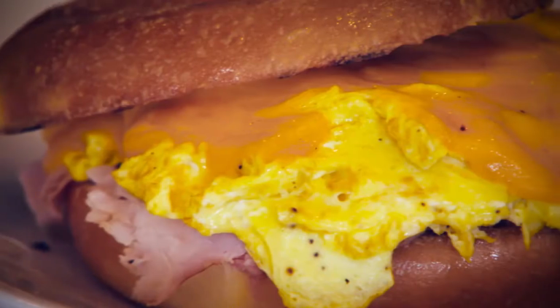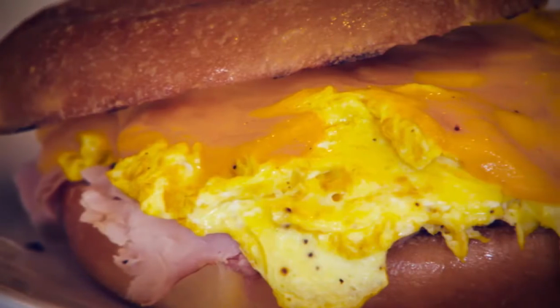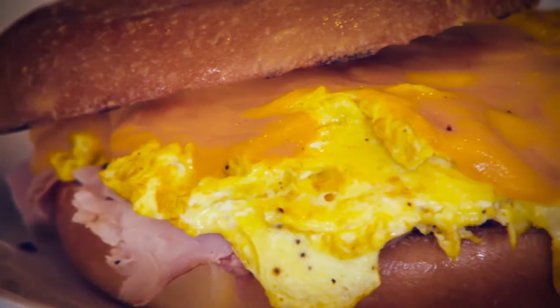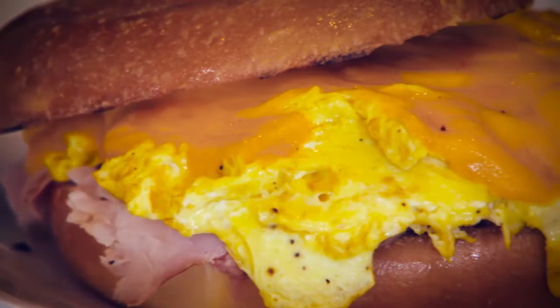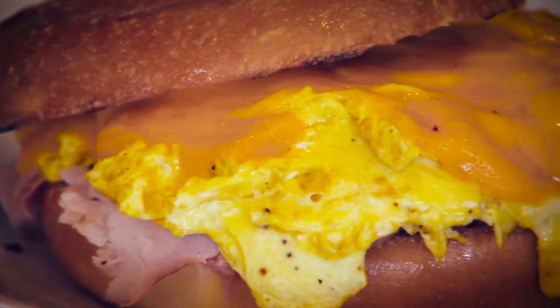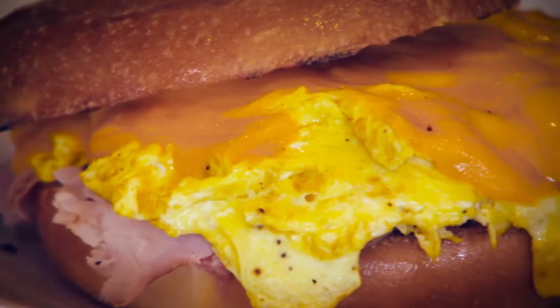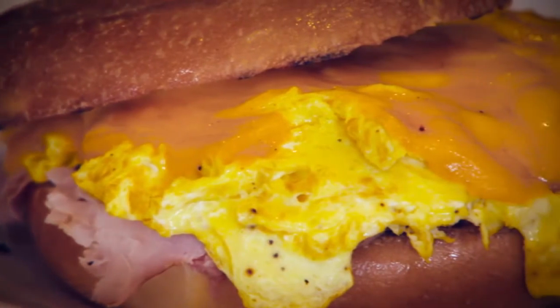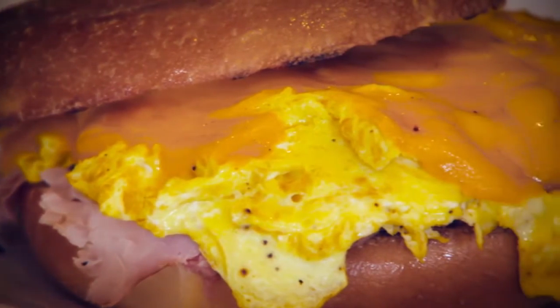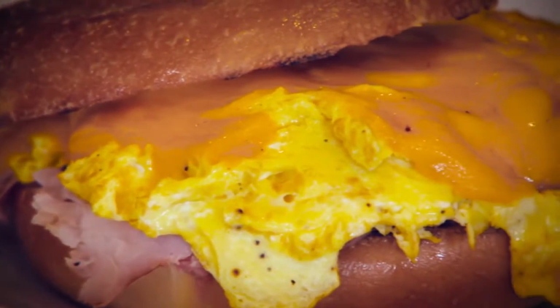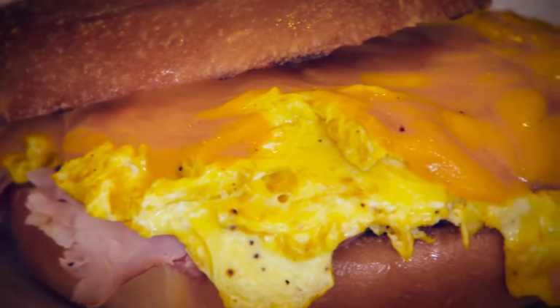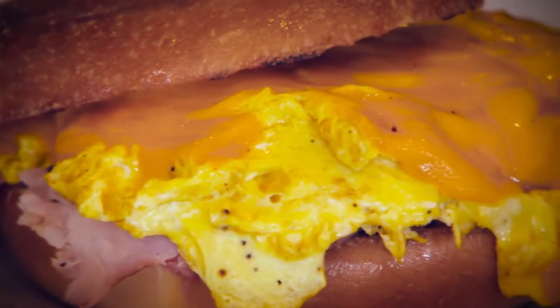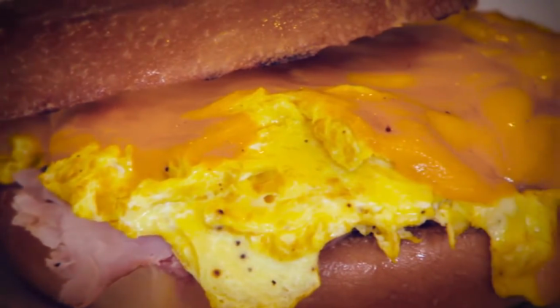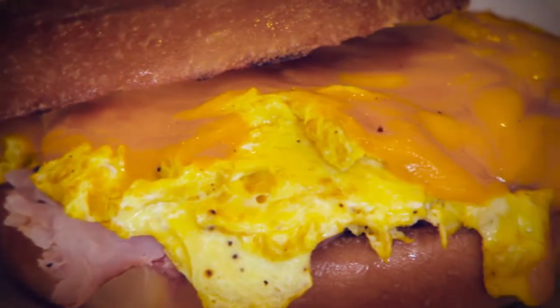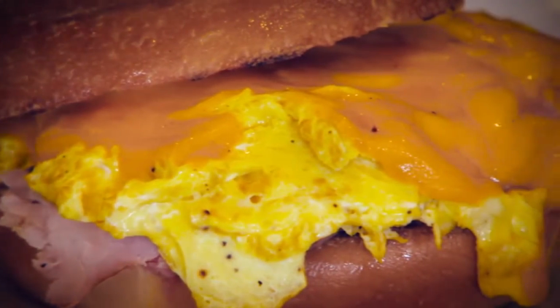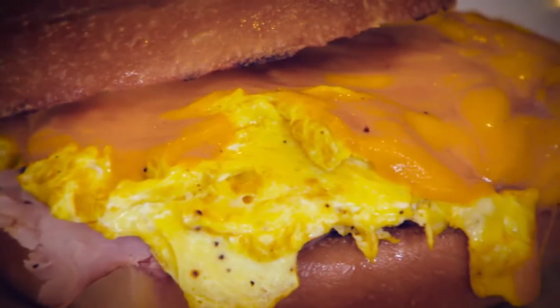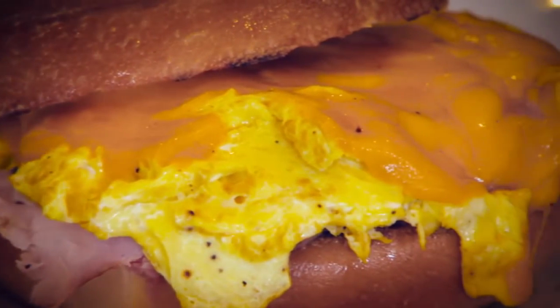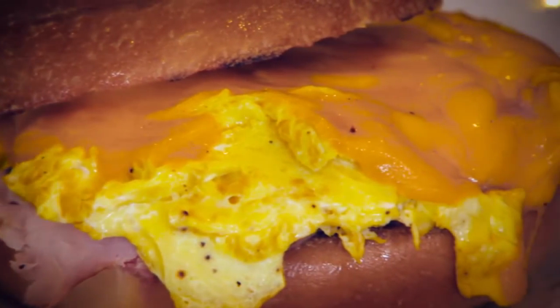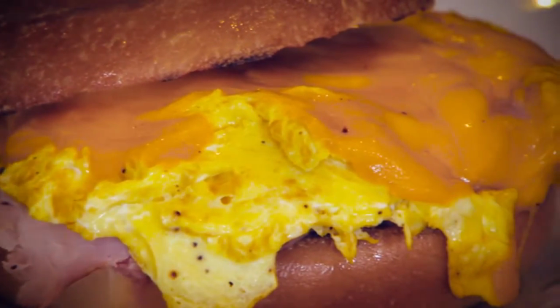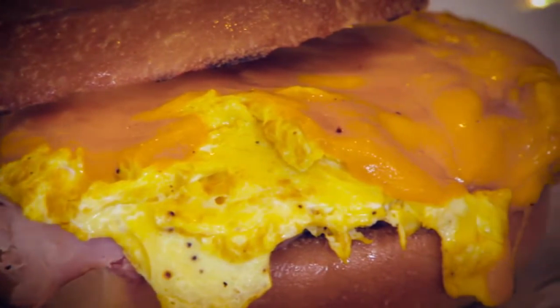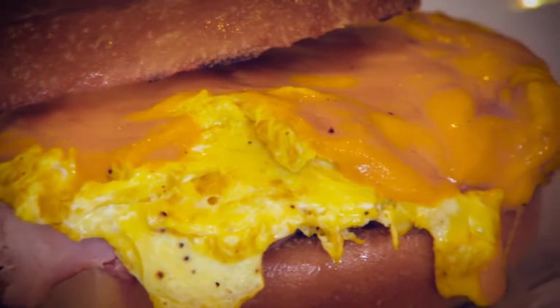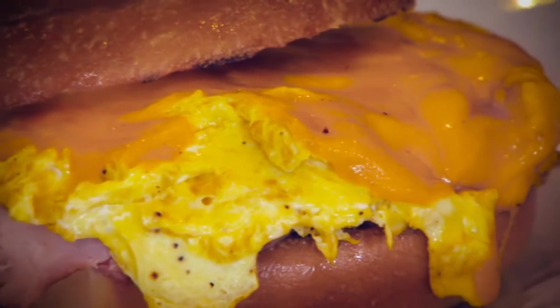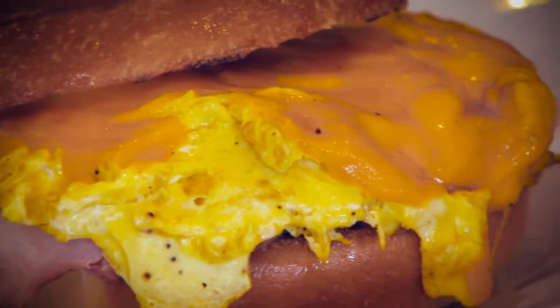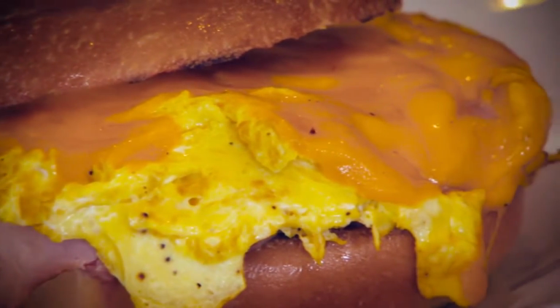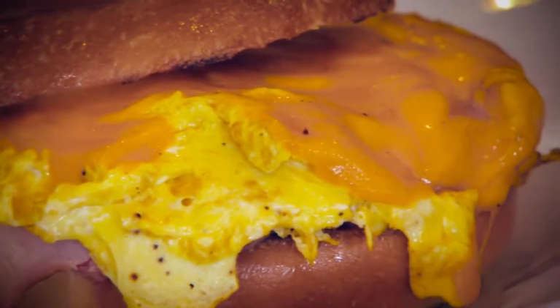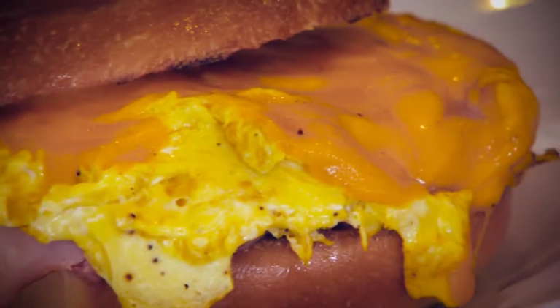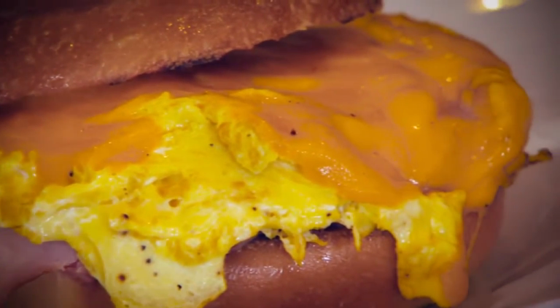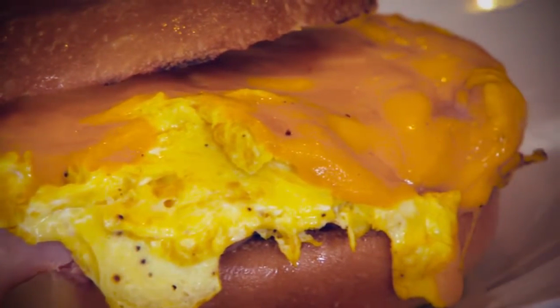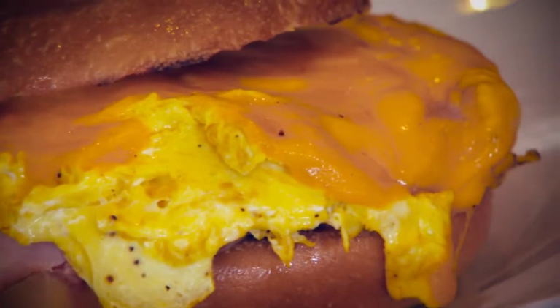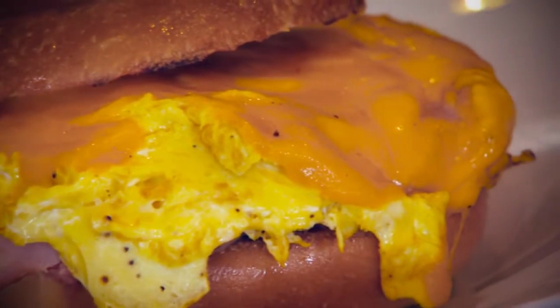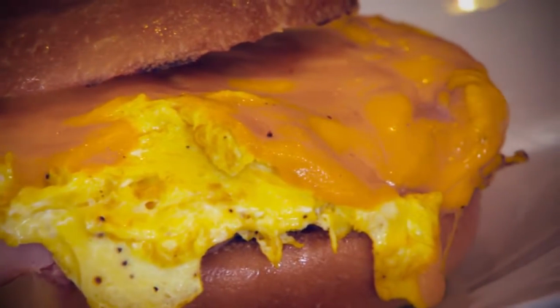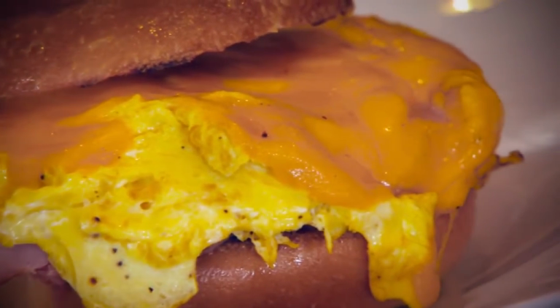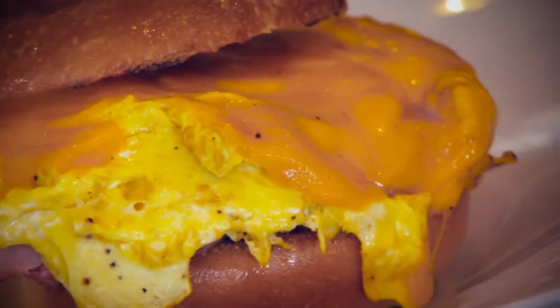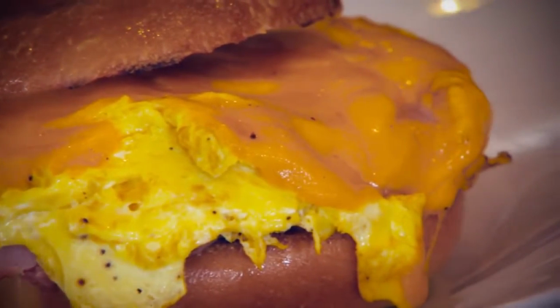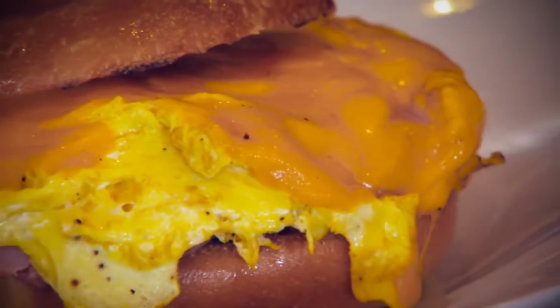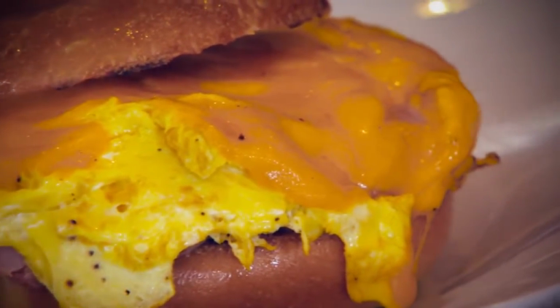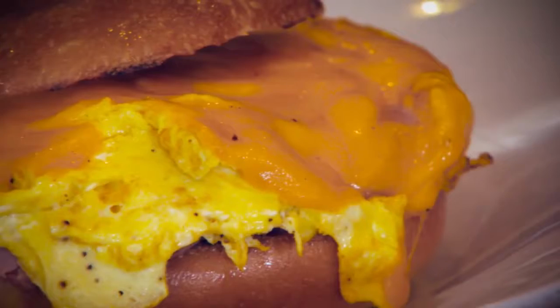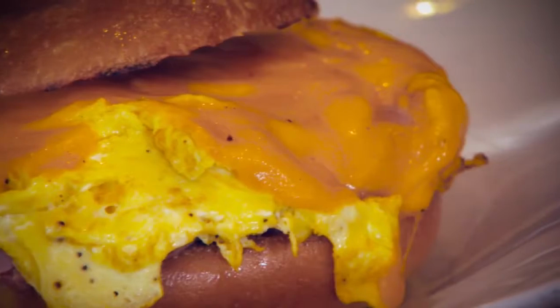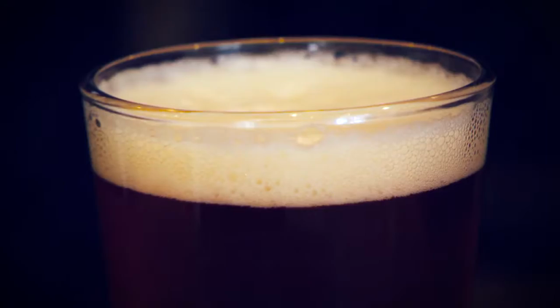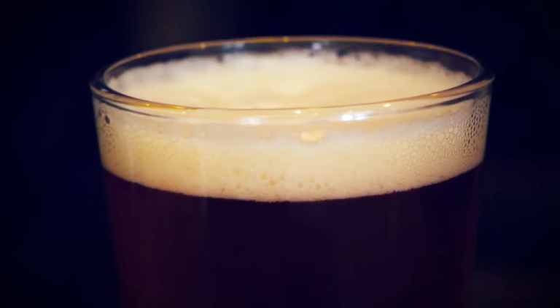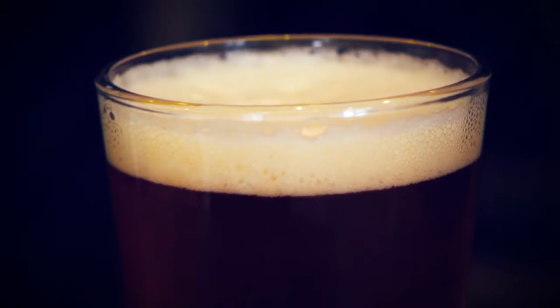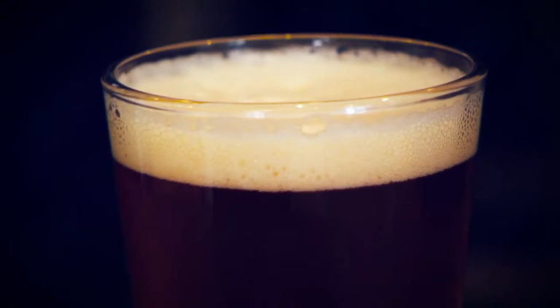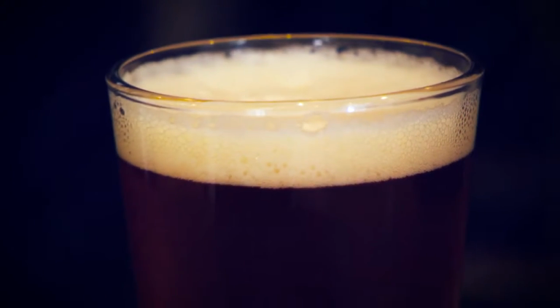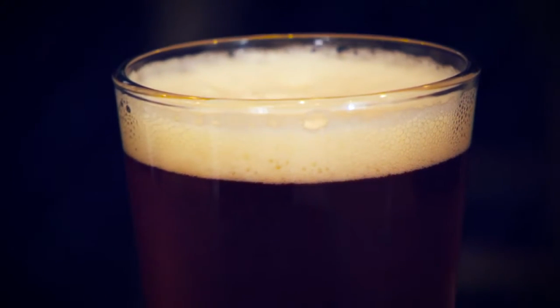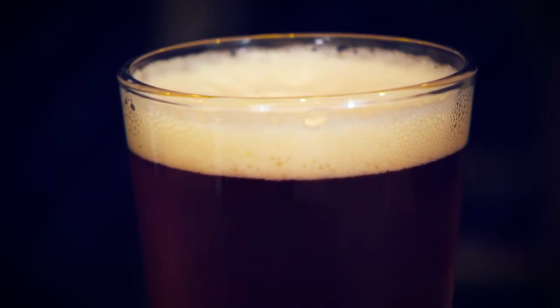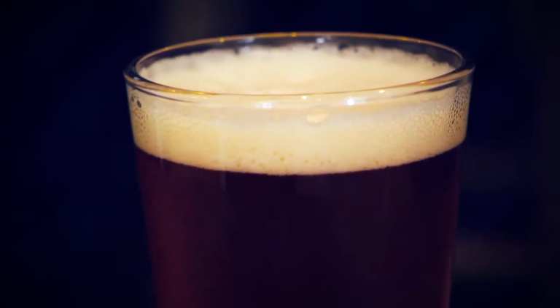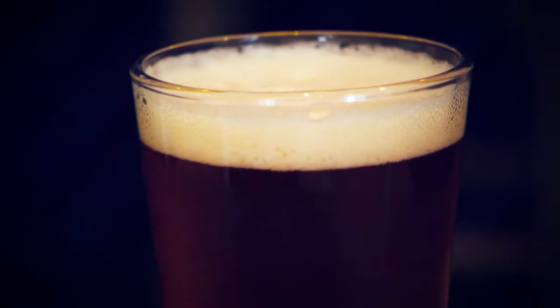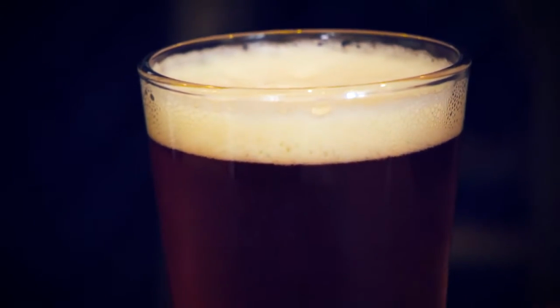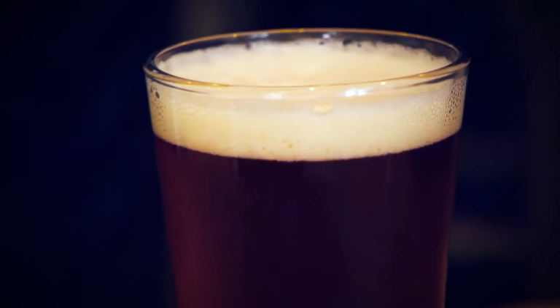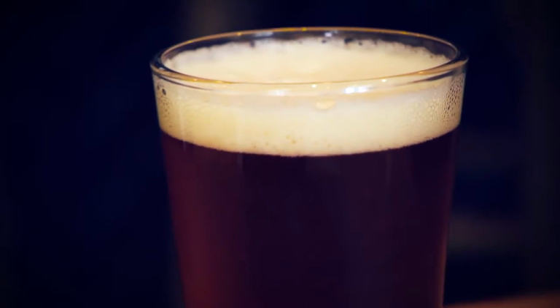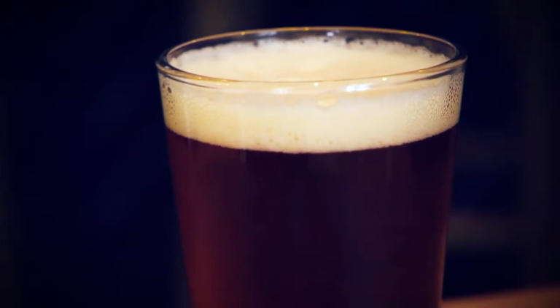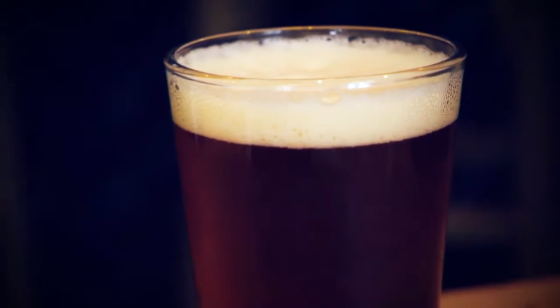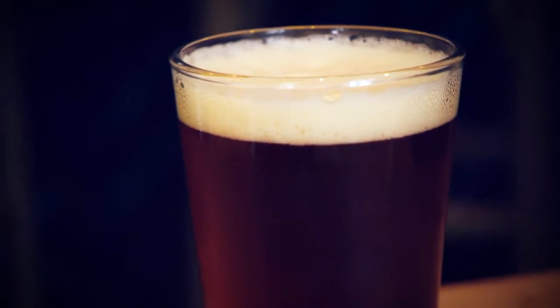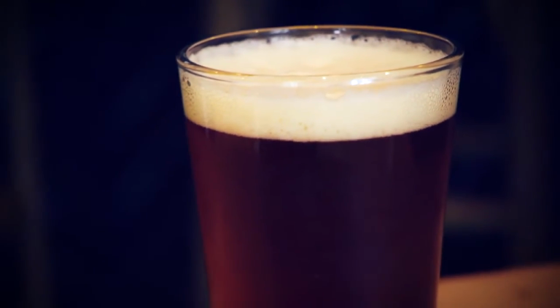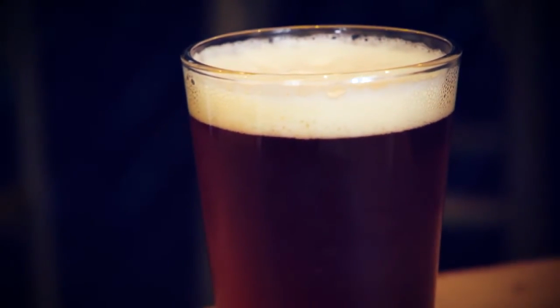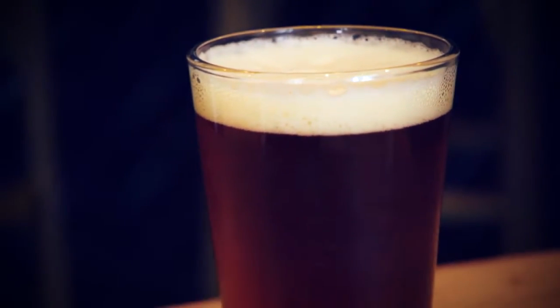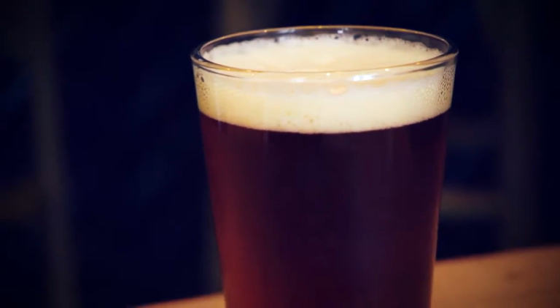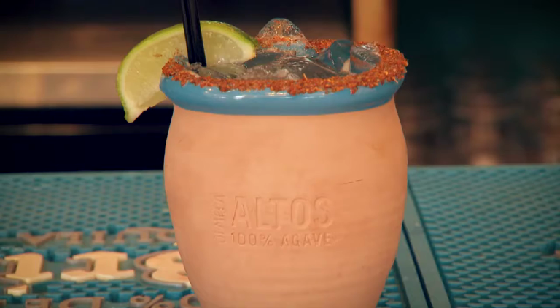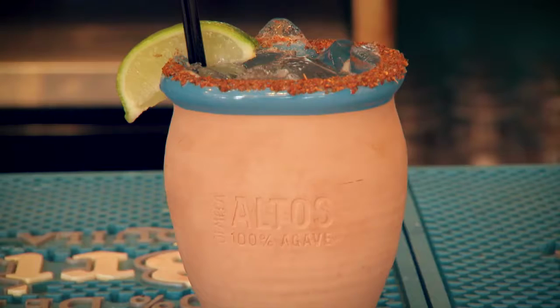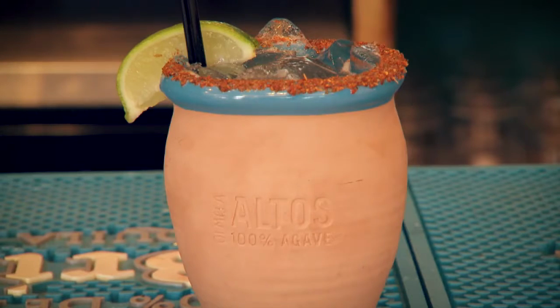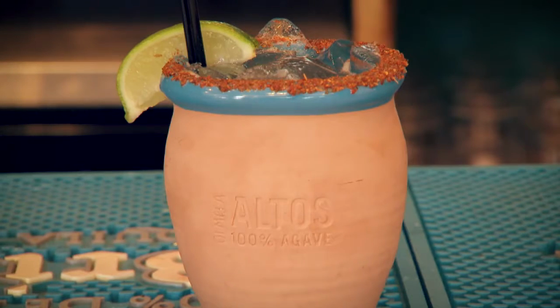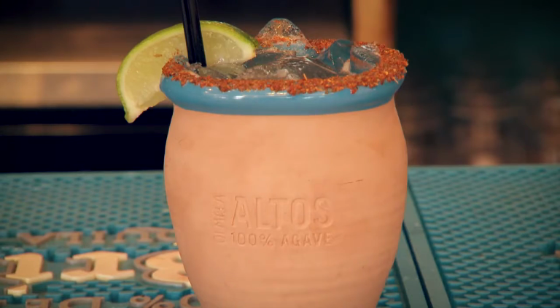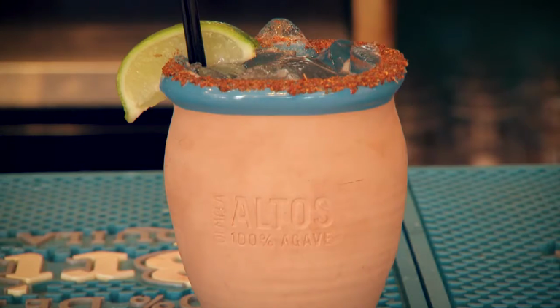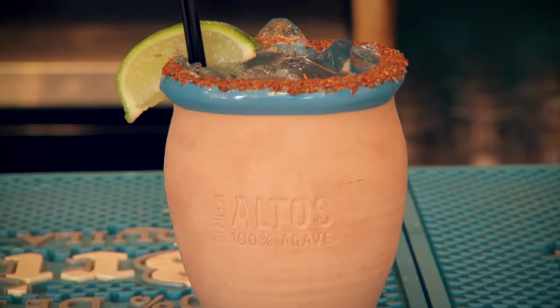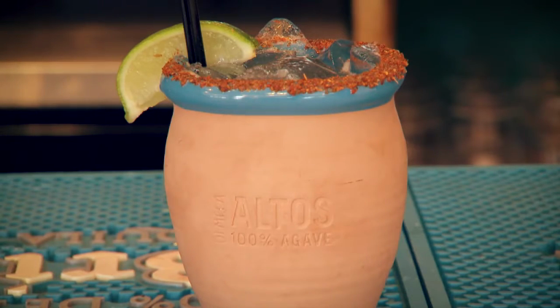Family comes here quite a bit for brunch on the weekends, and at nights we have a really nice young atmosphere with the craft beers and craft mixology drinks.